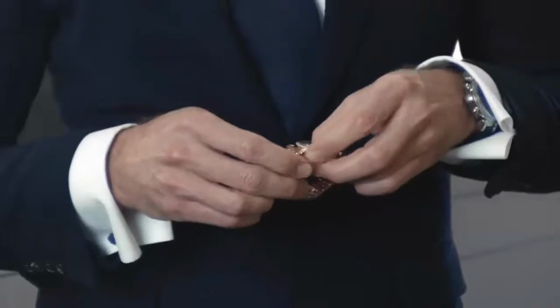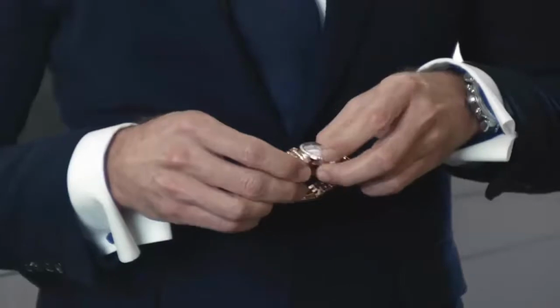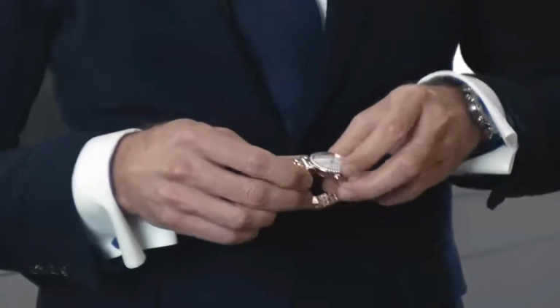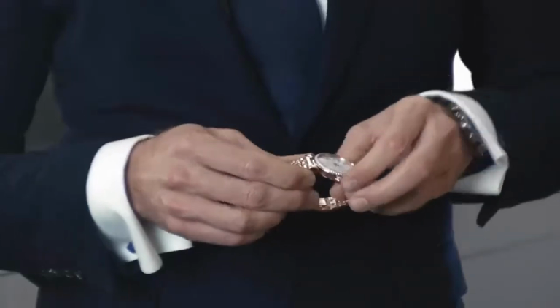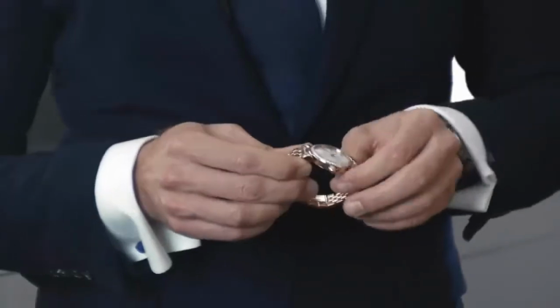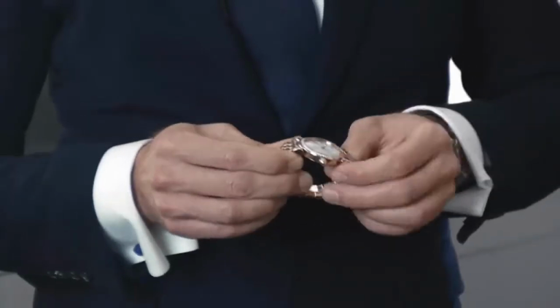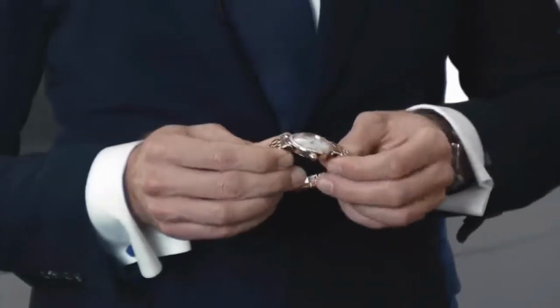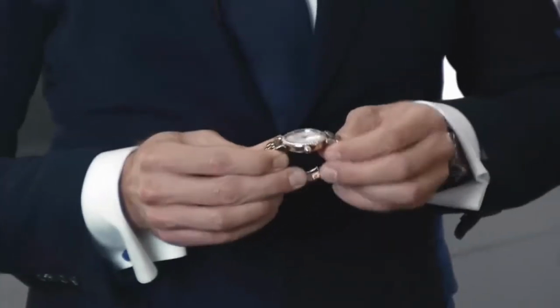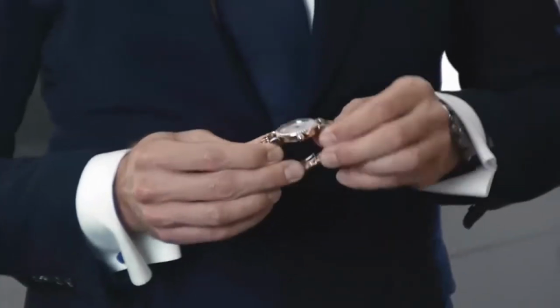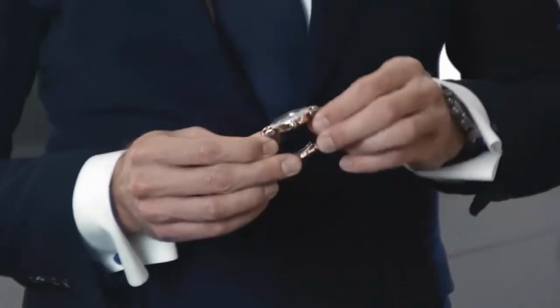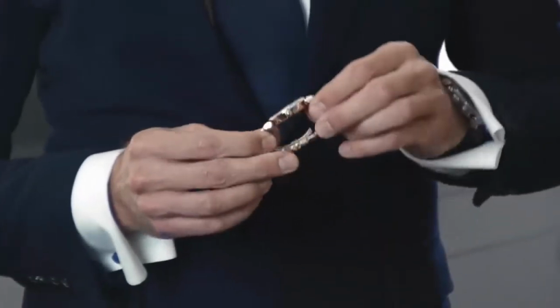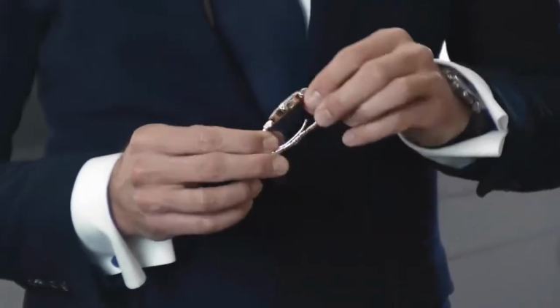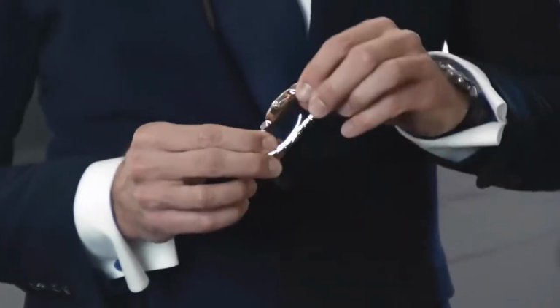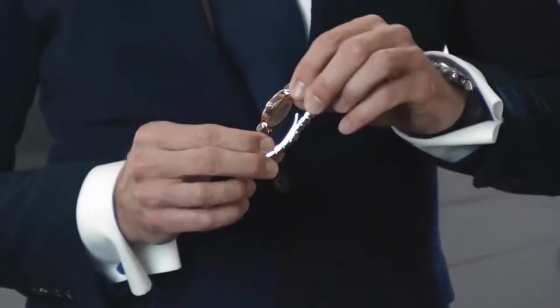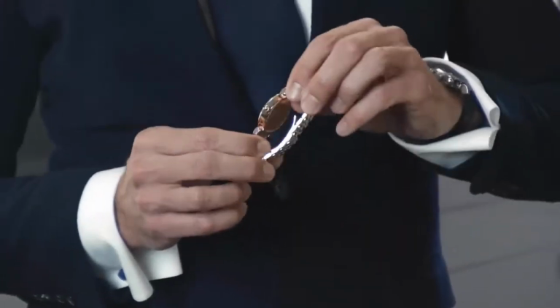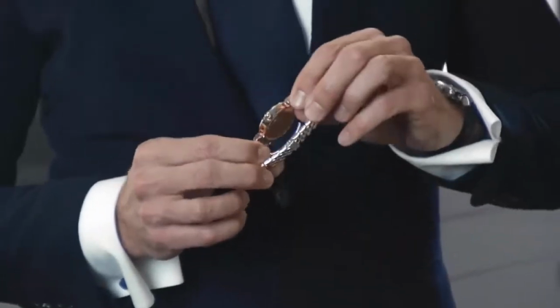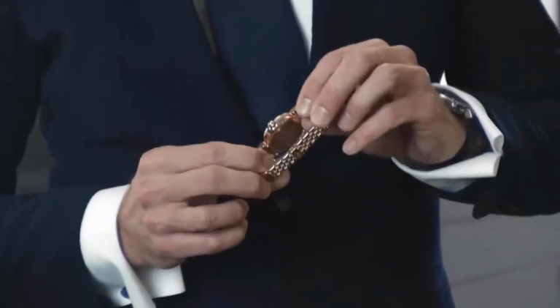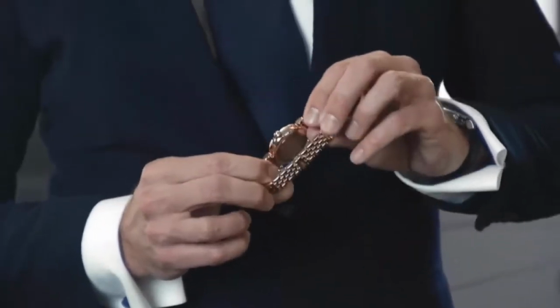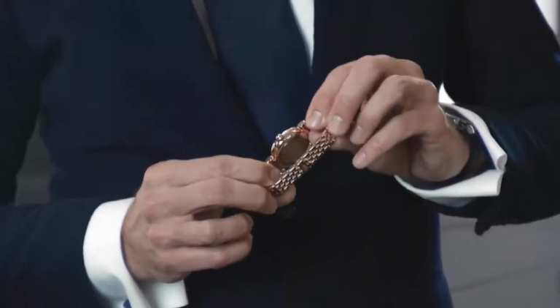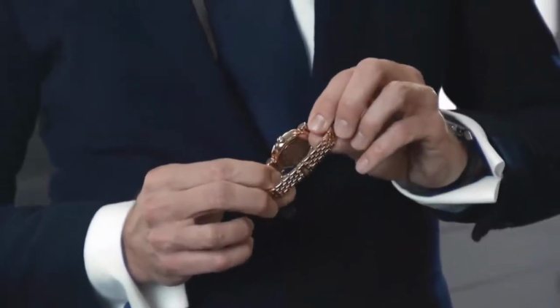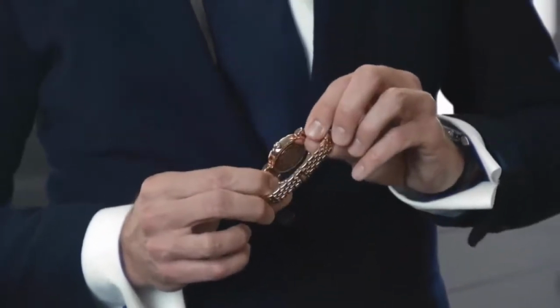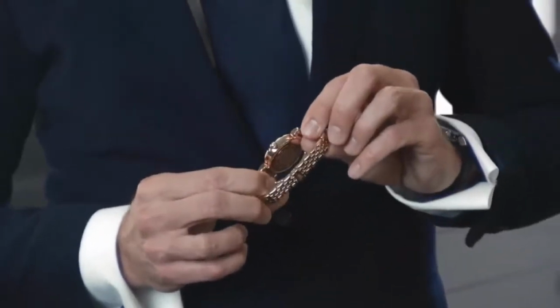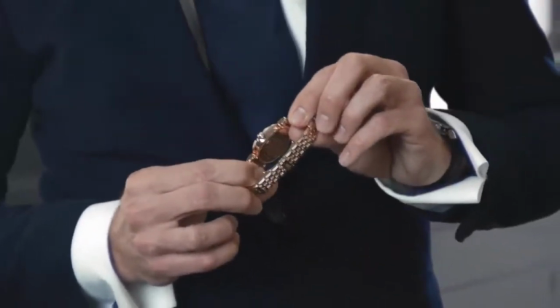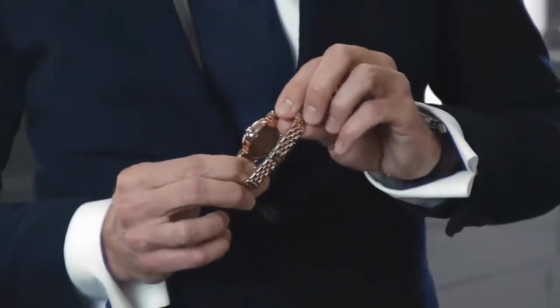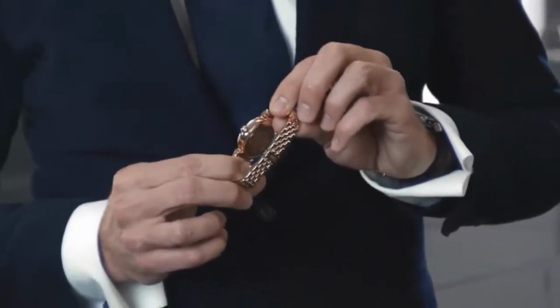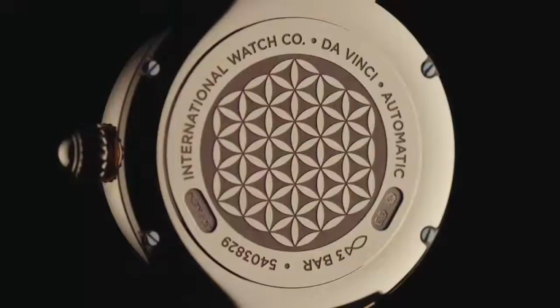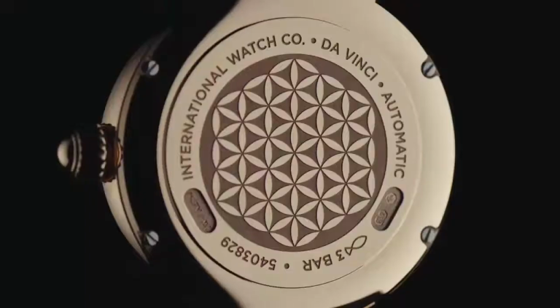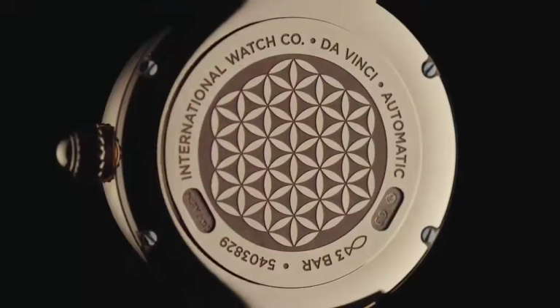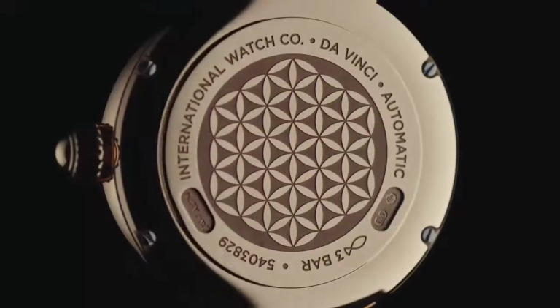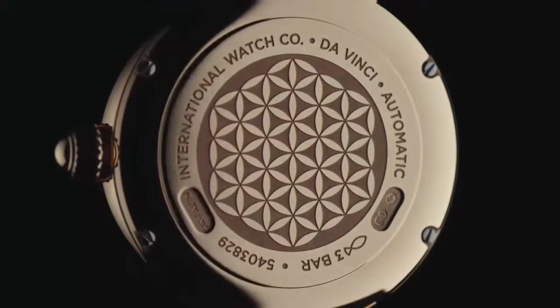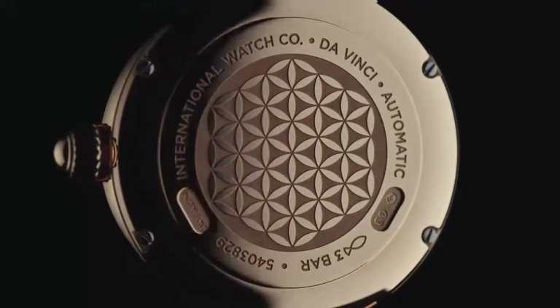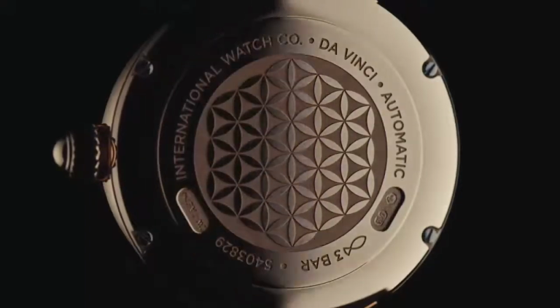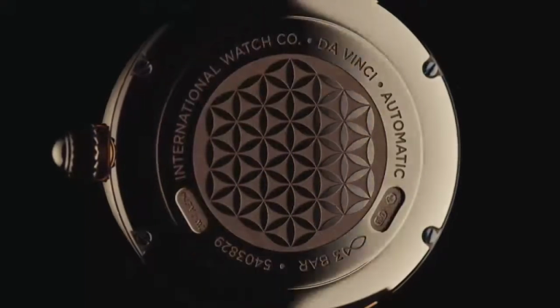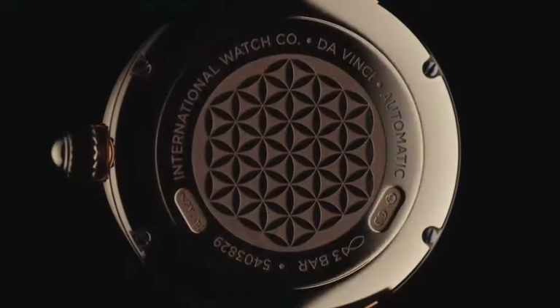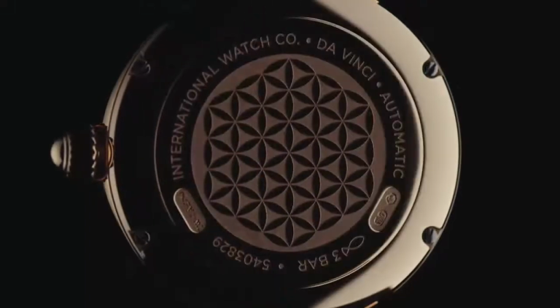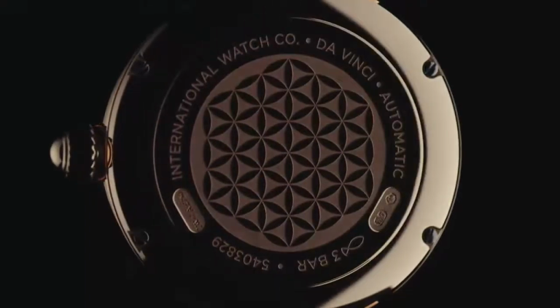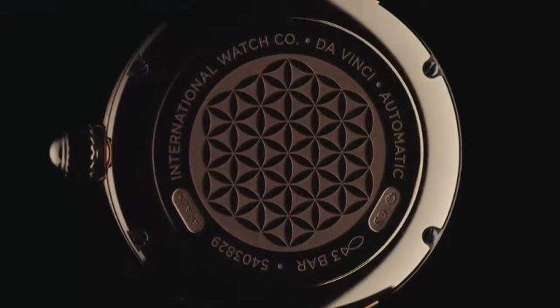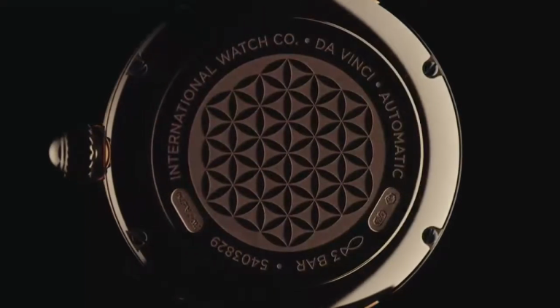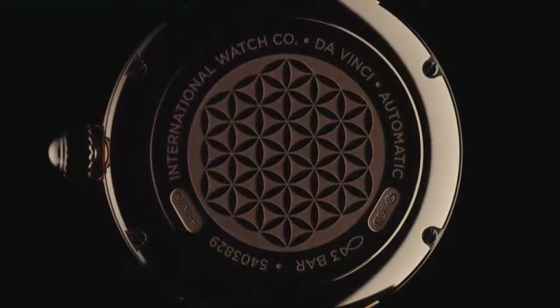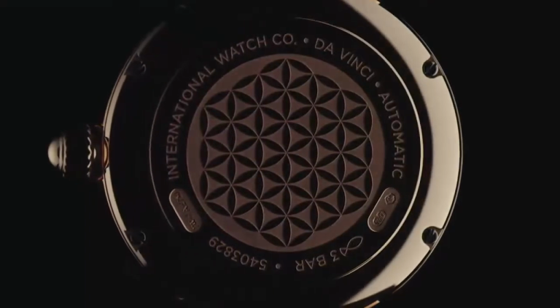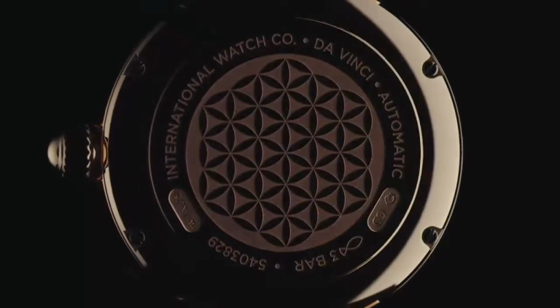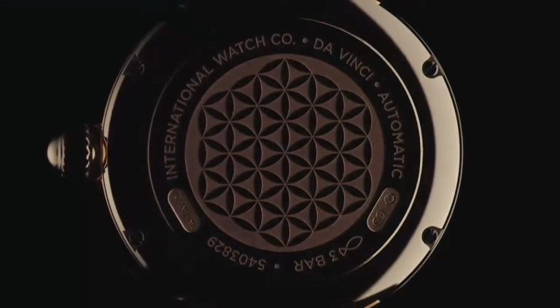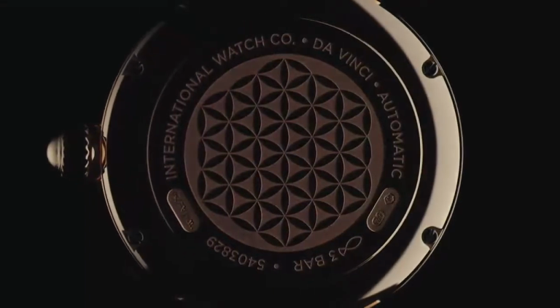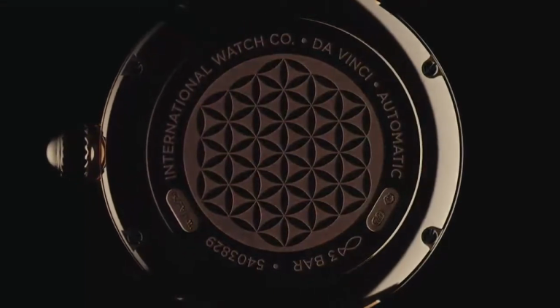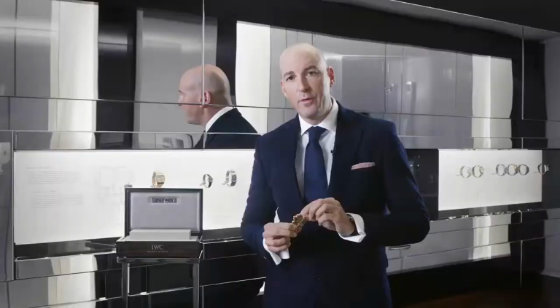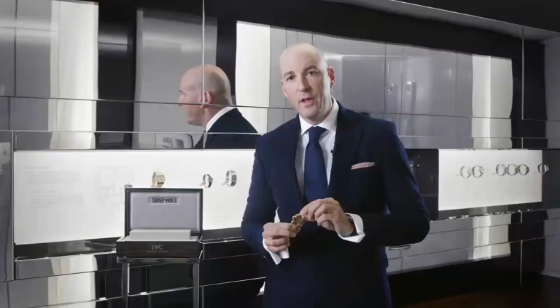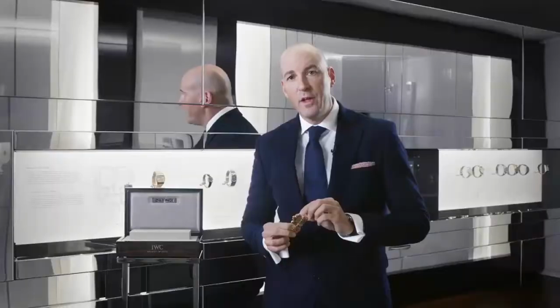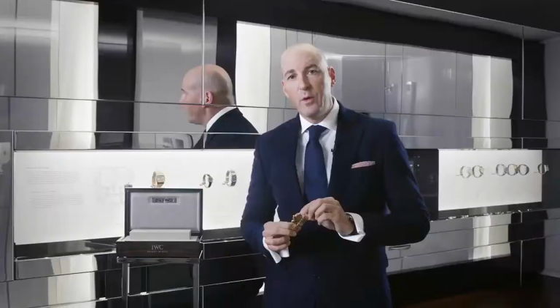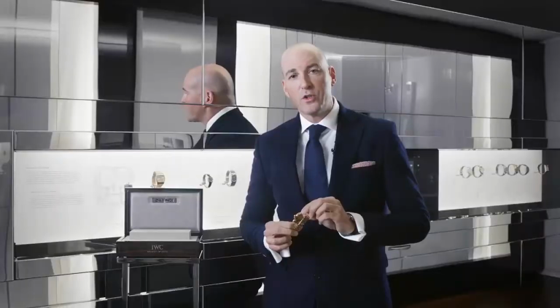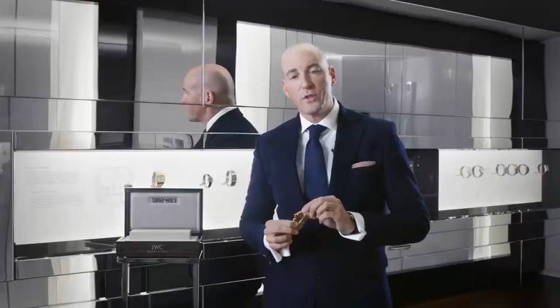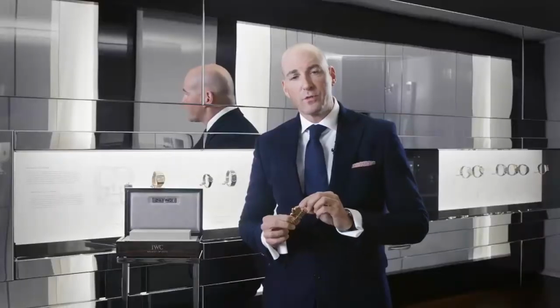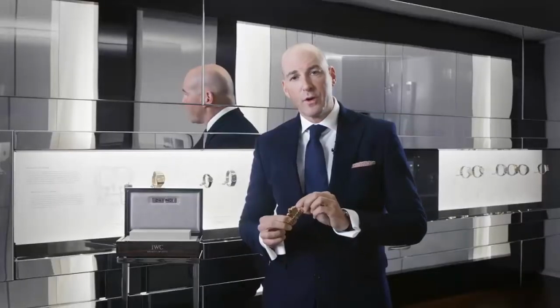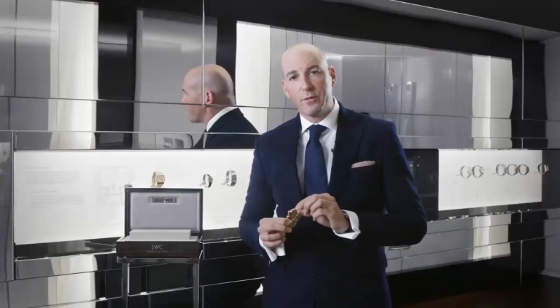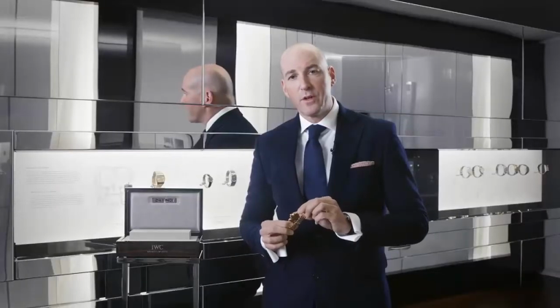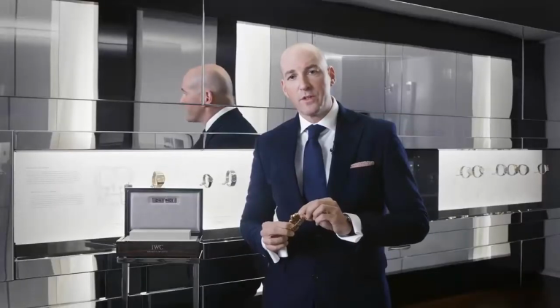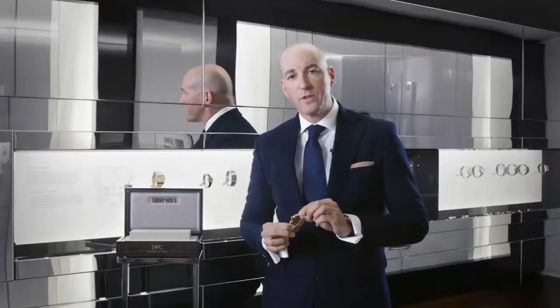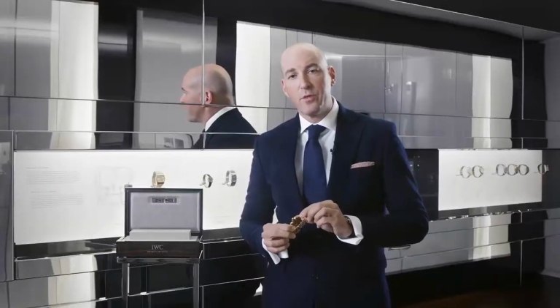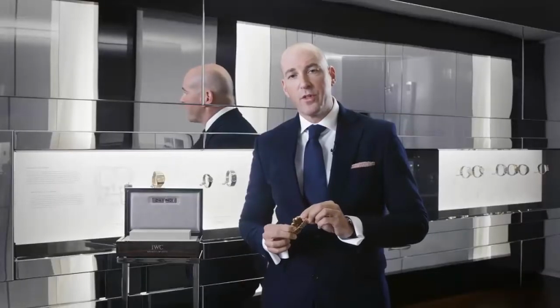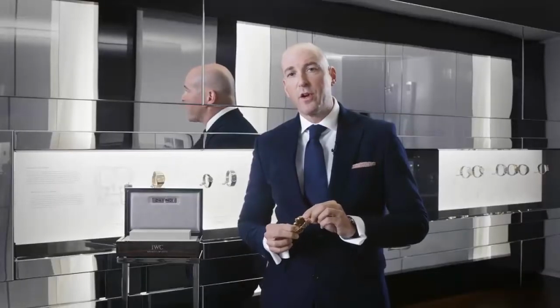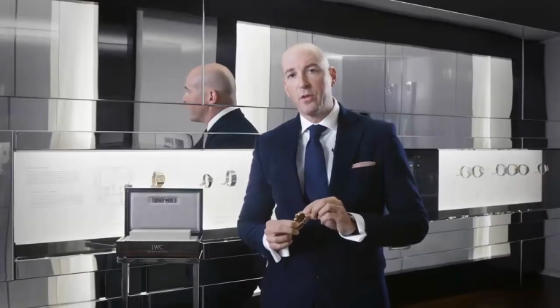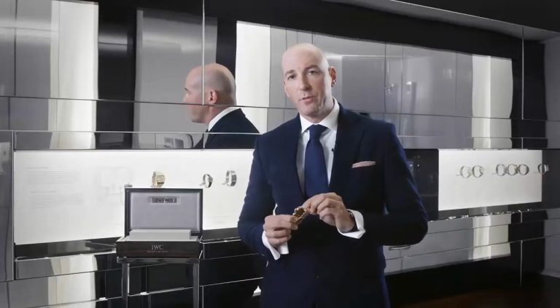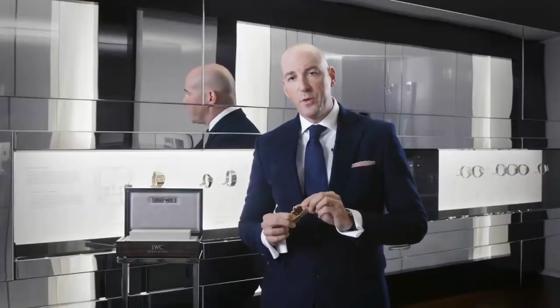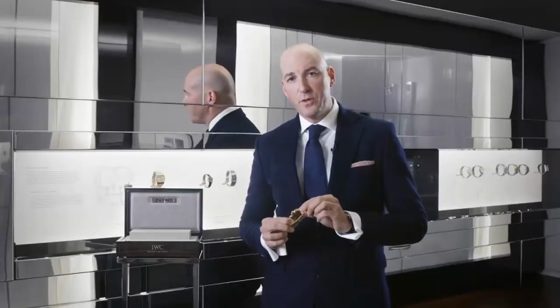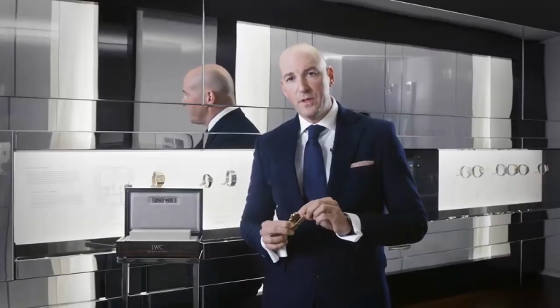On the backside of all the Ladies' watches, we find the beautiful engraving of the Flower of Life, which is a reference to the Code of Beauty.